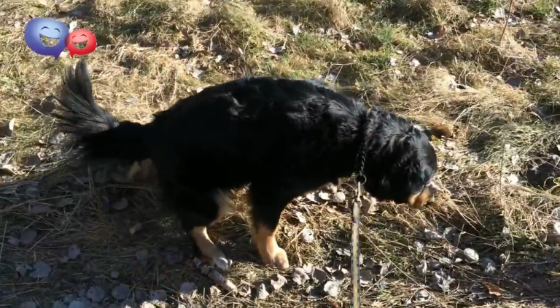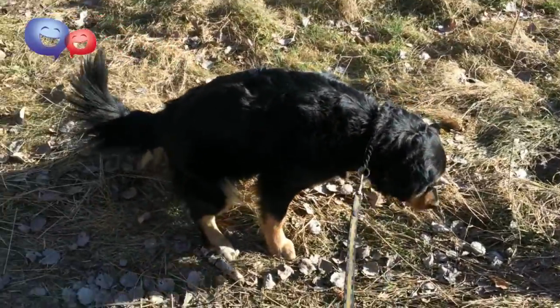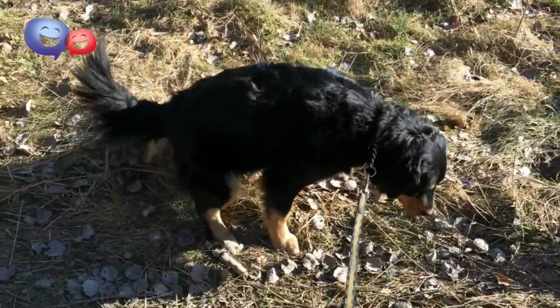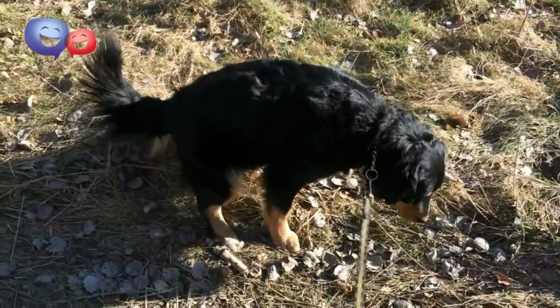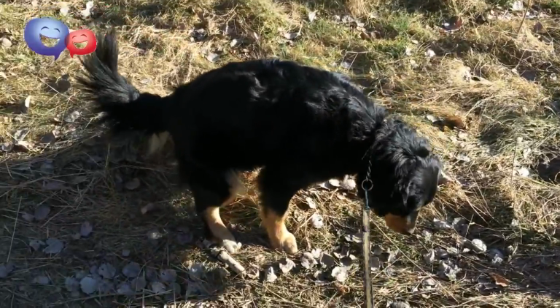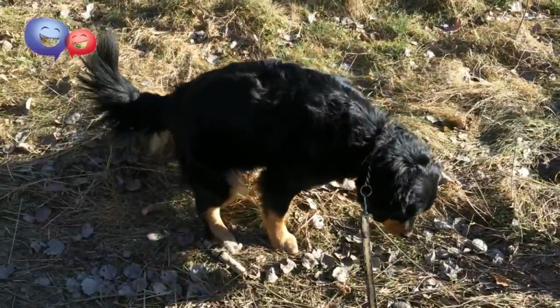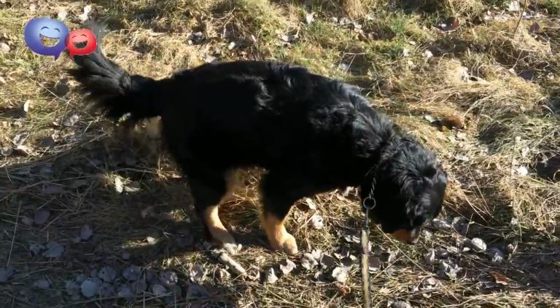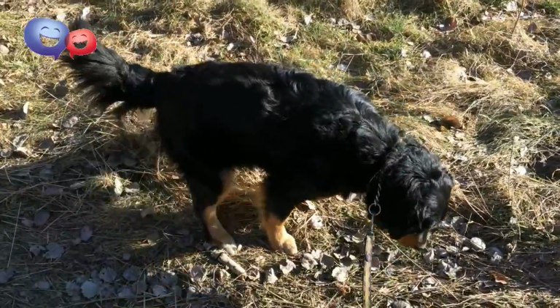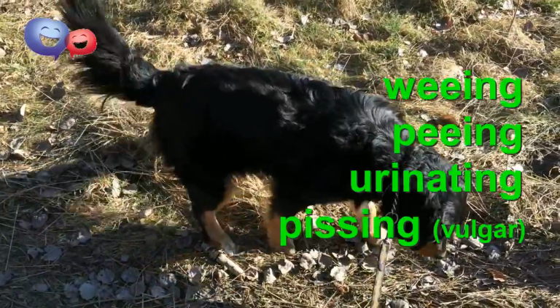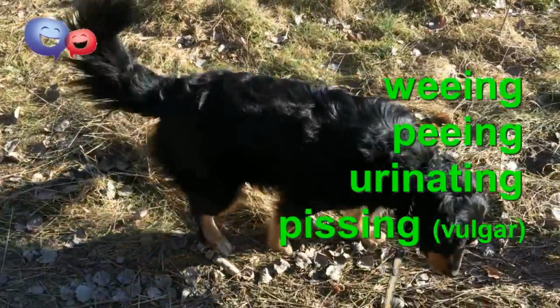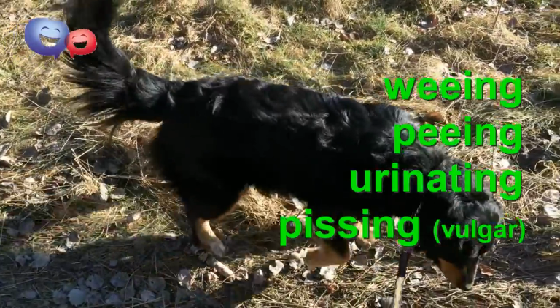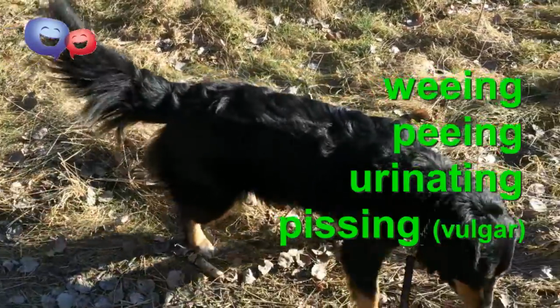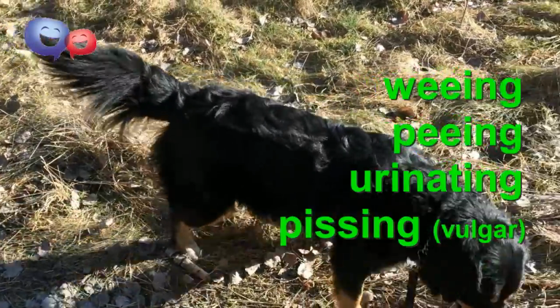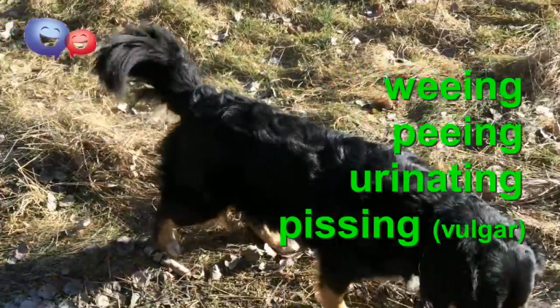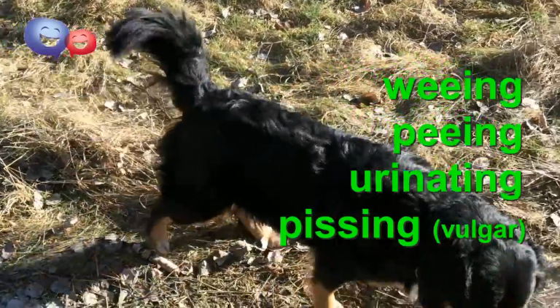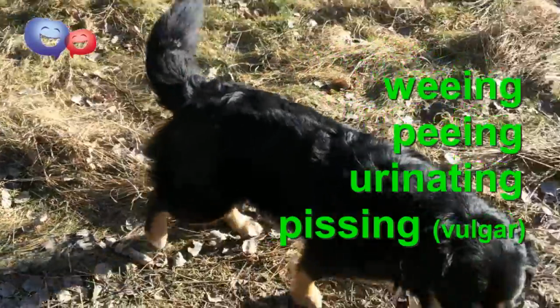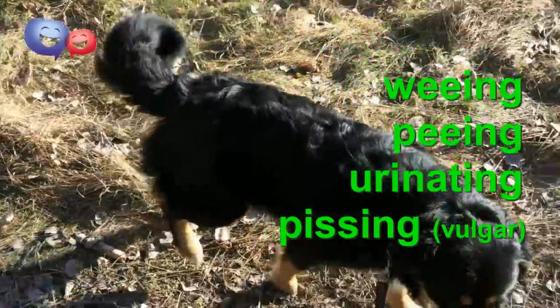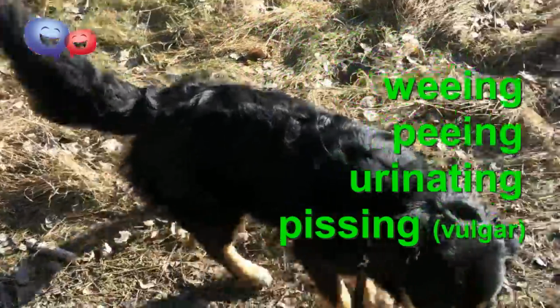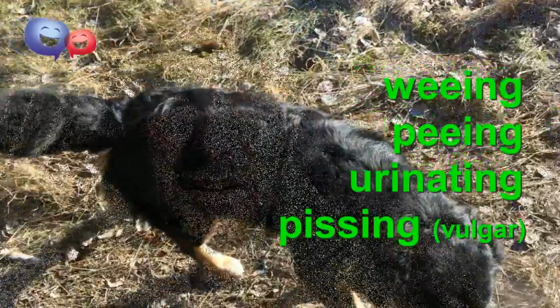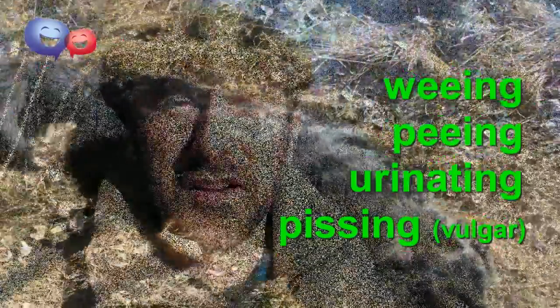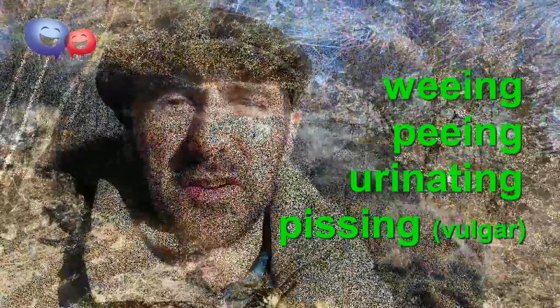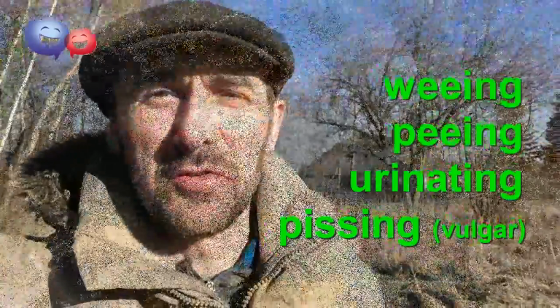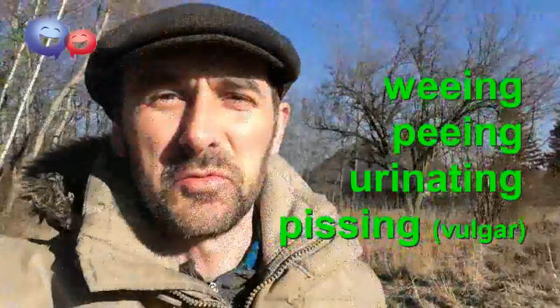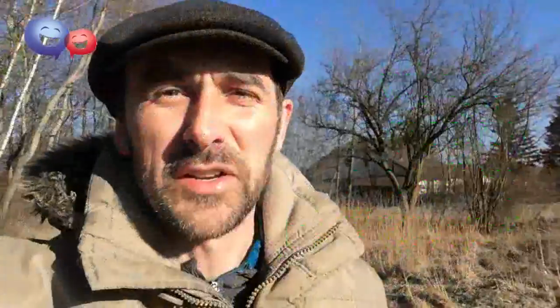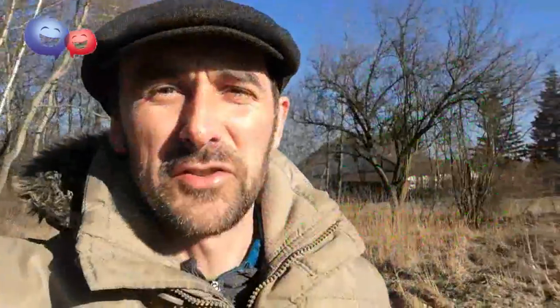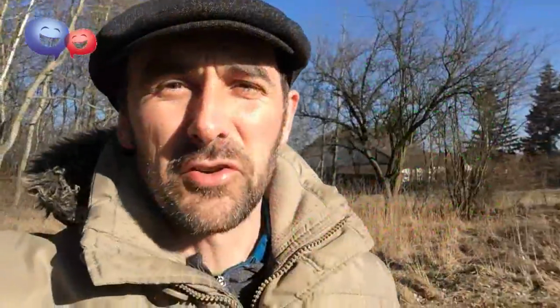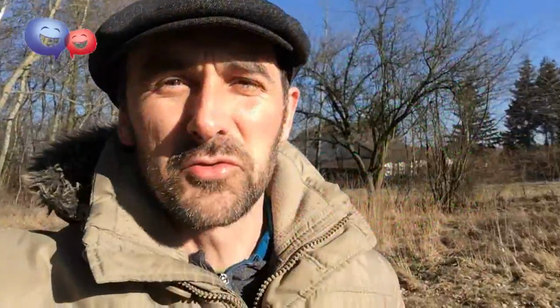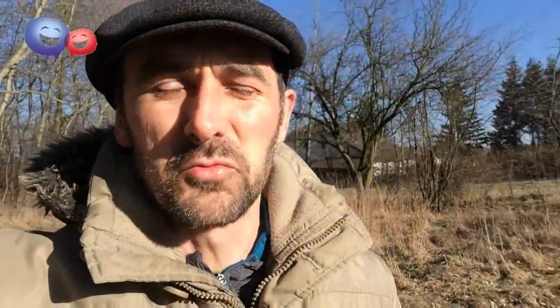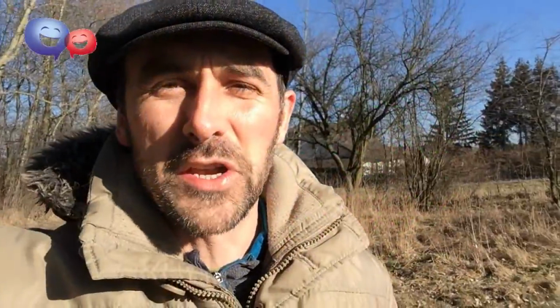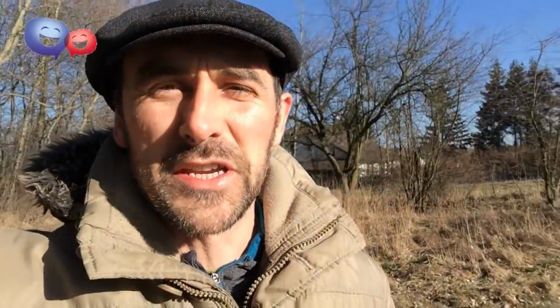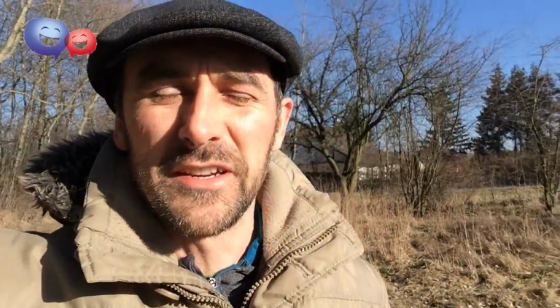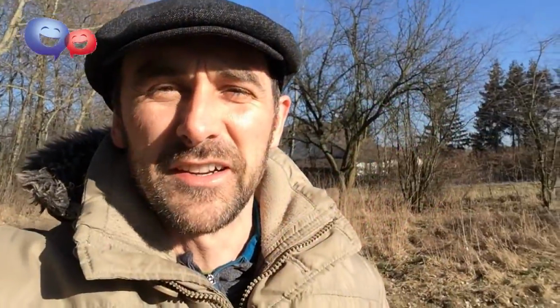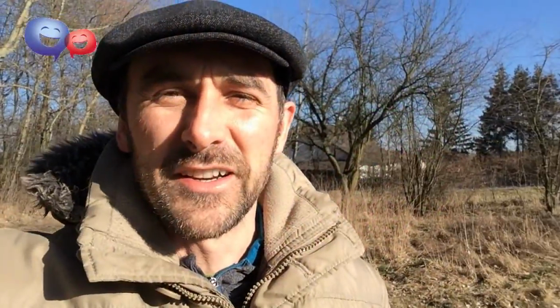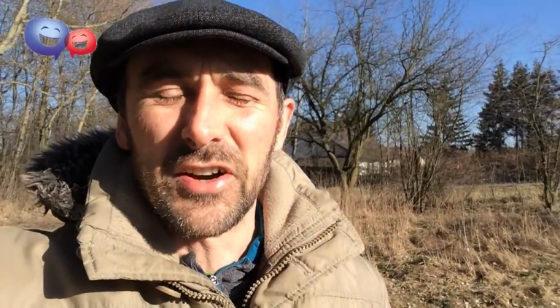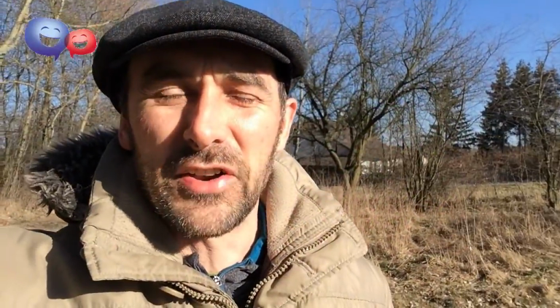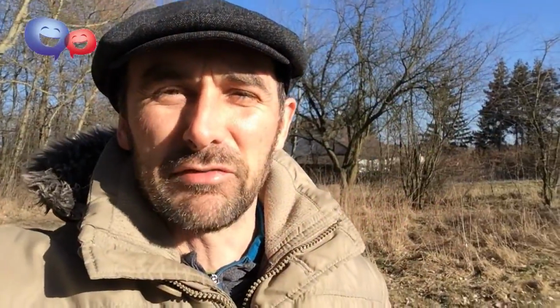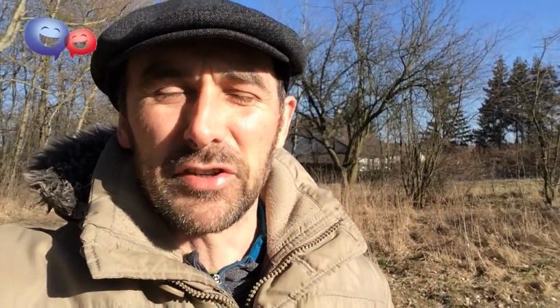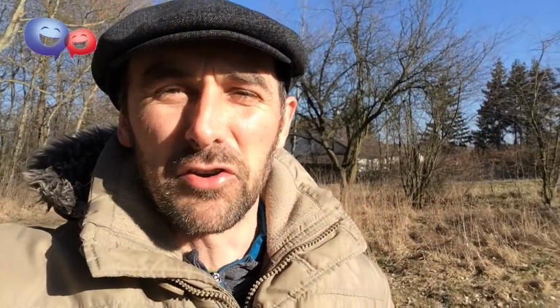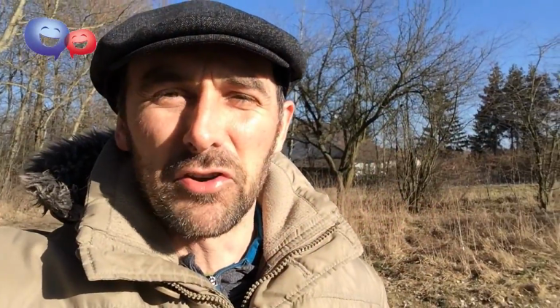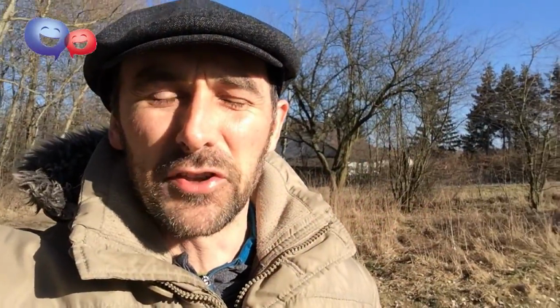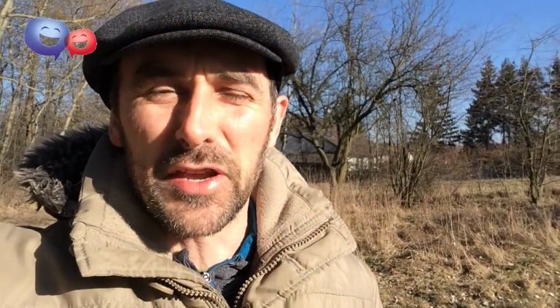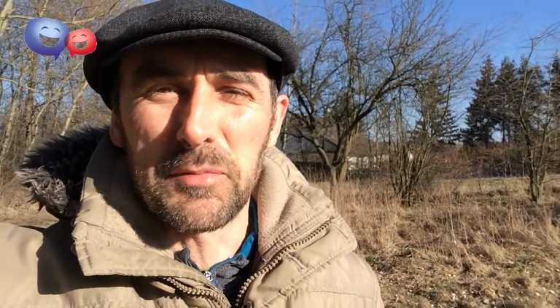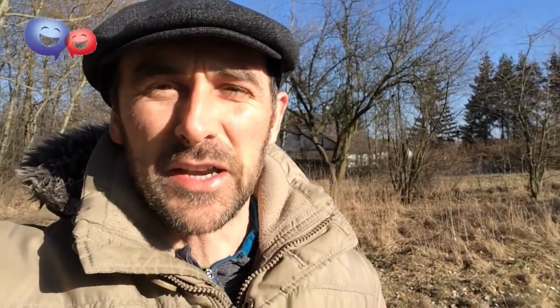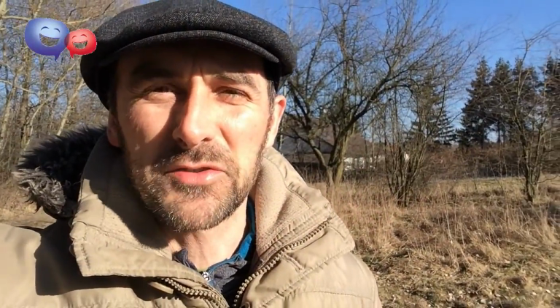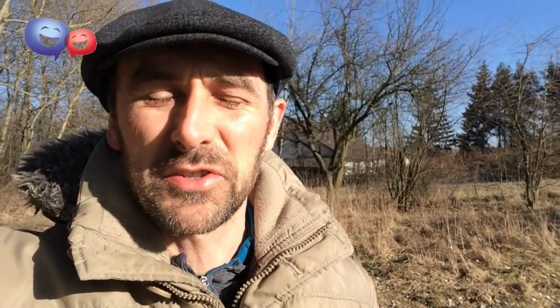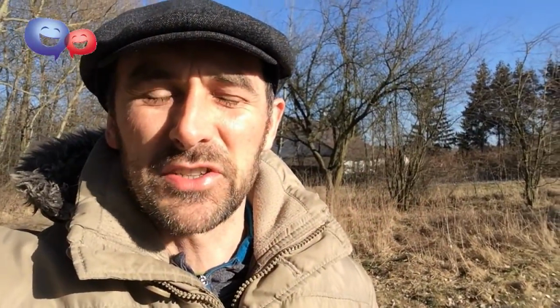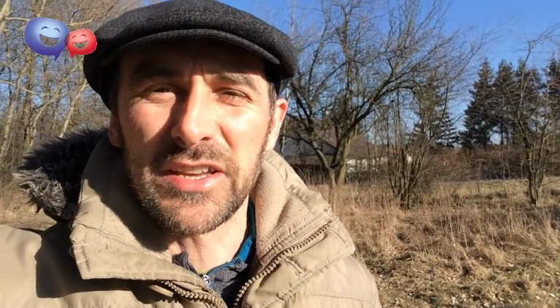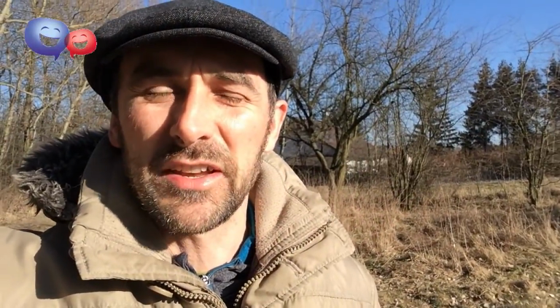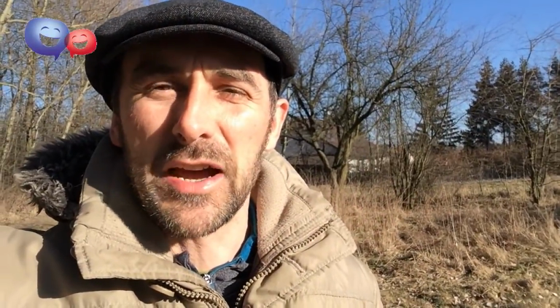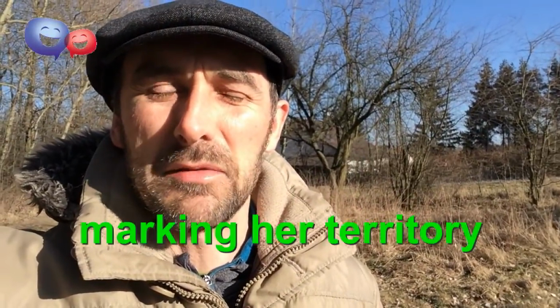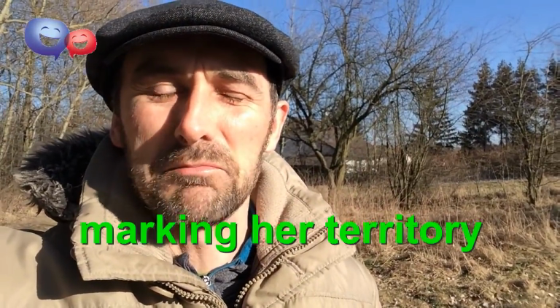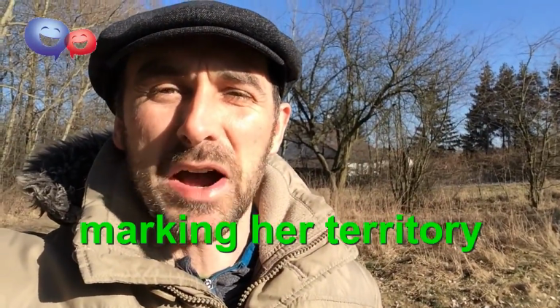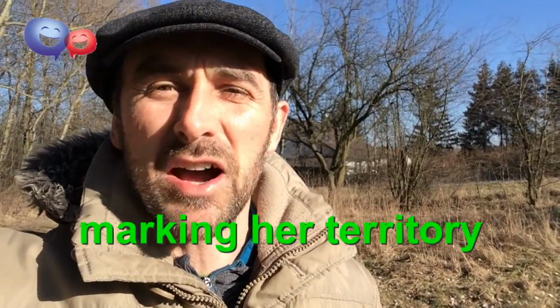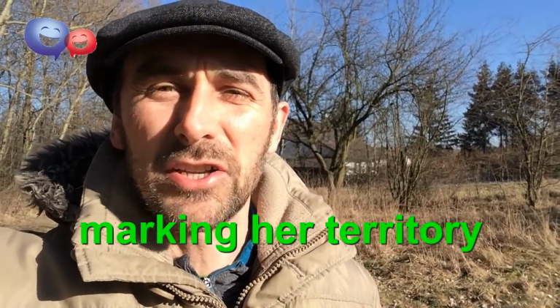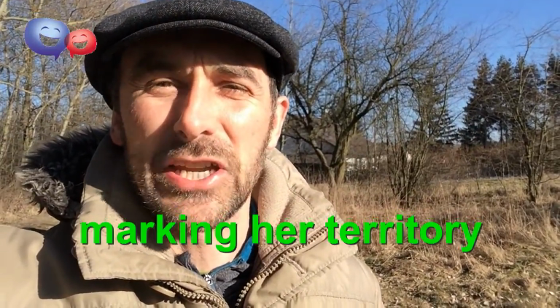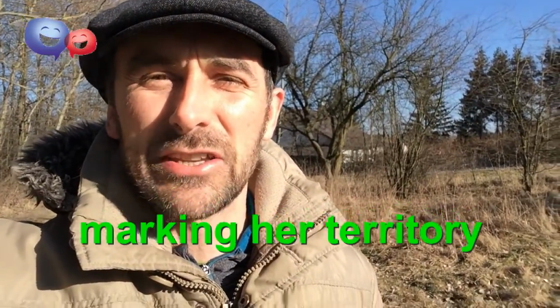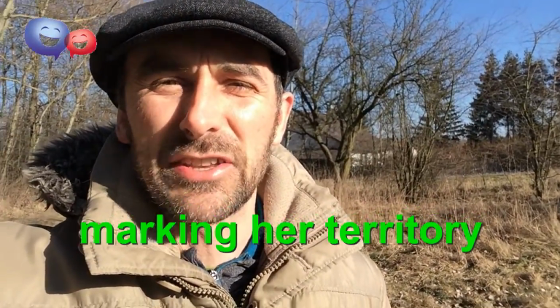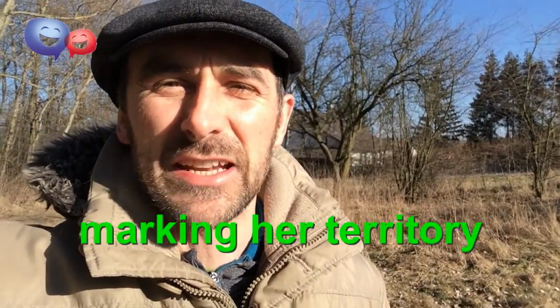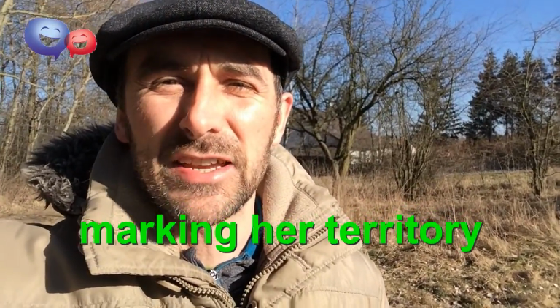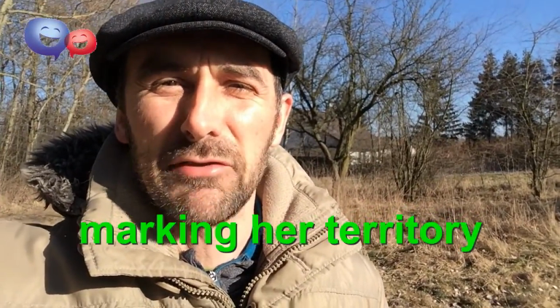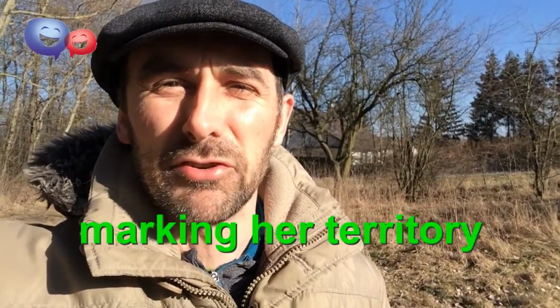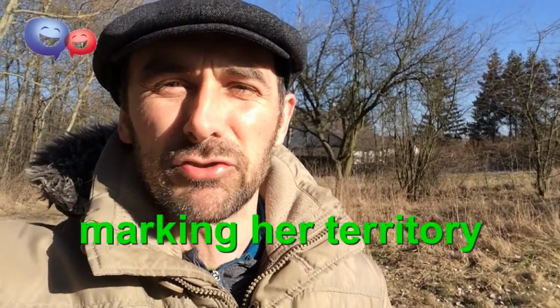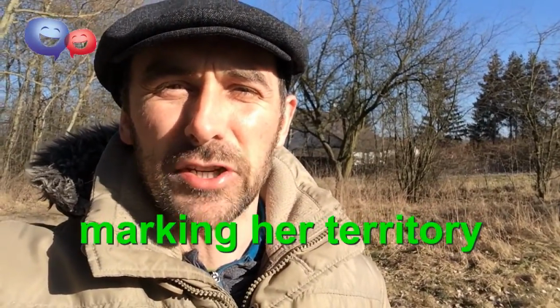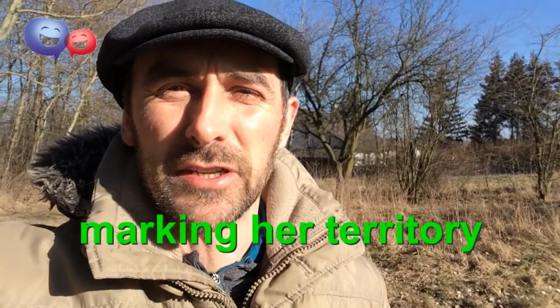And now she's having a little wee wee. When dogs wee on every corner they pass, we say they are marking their territory.